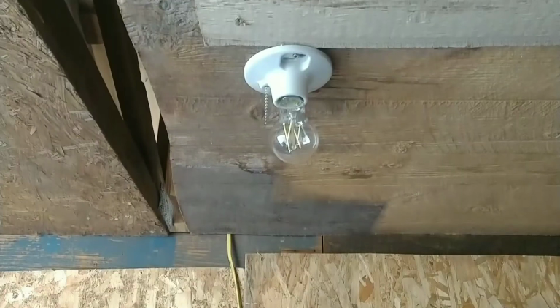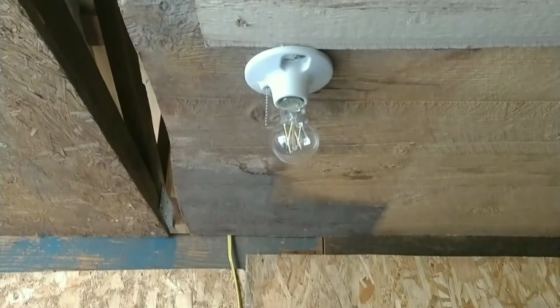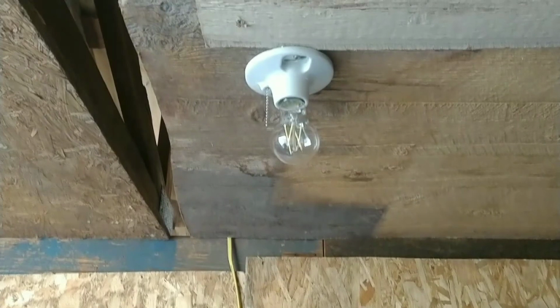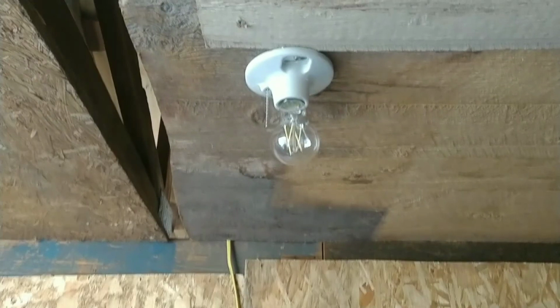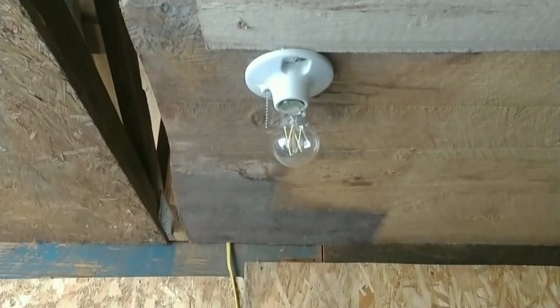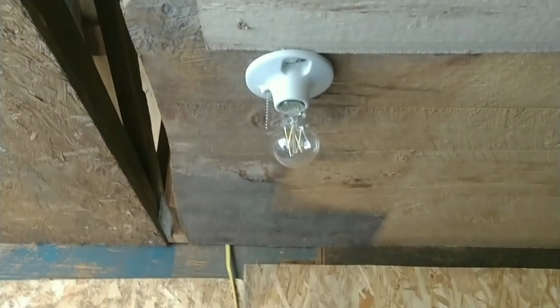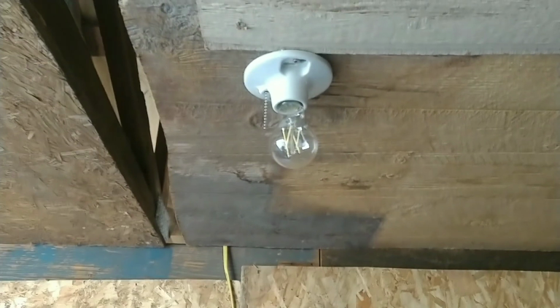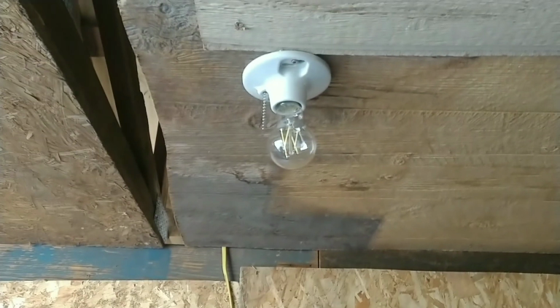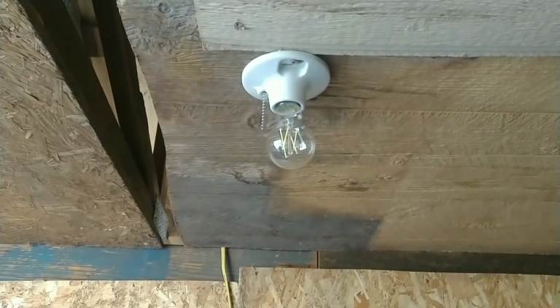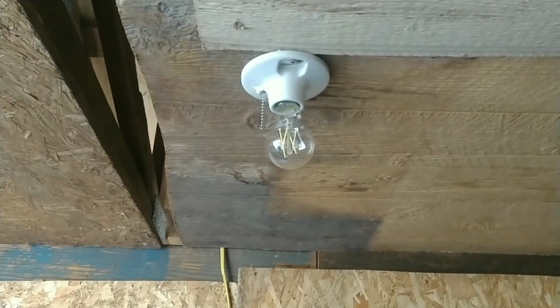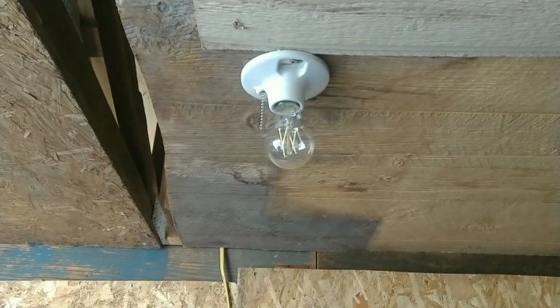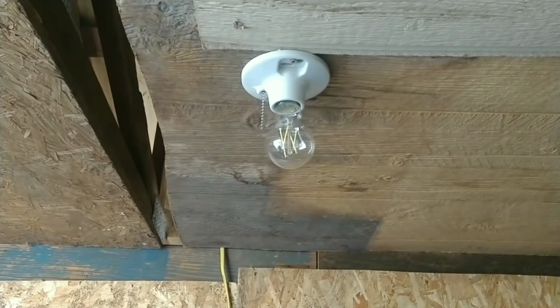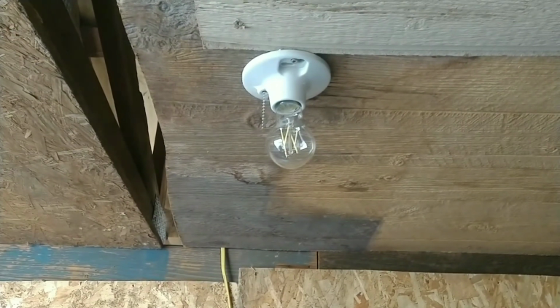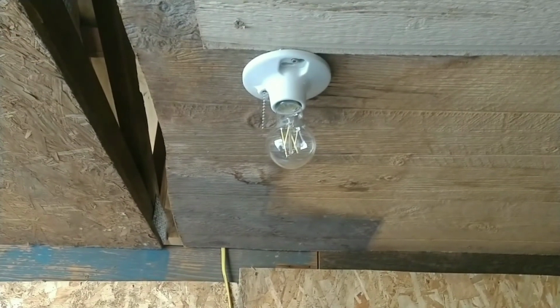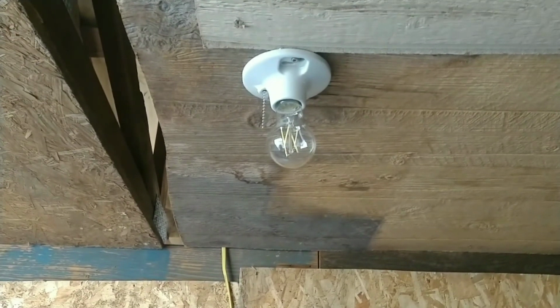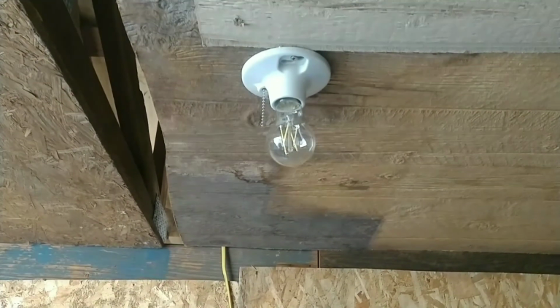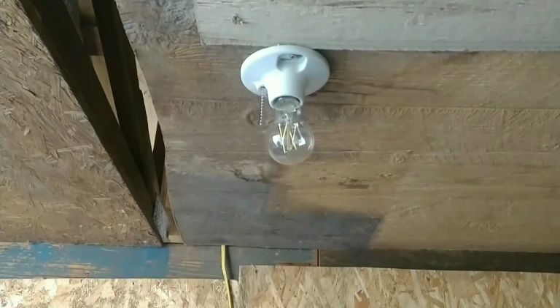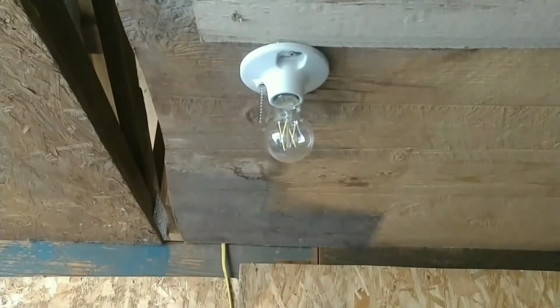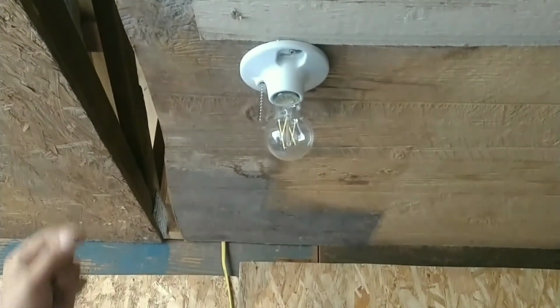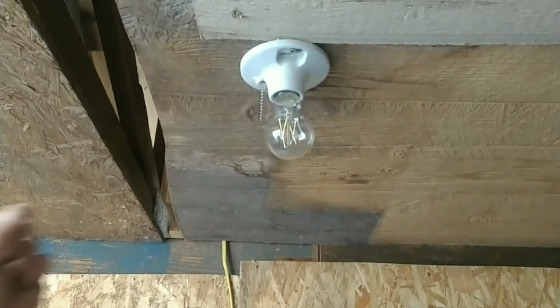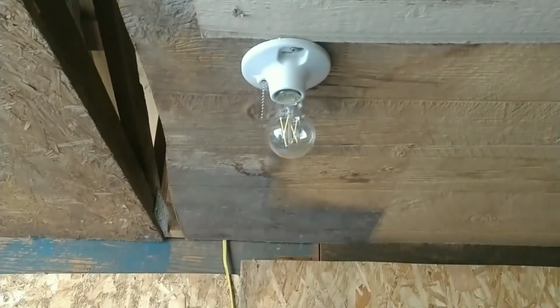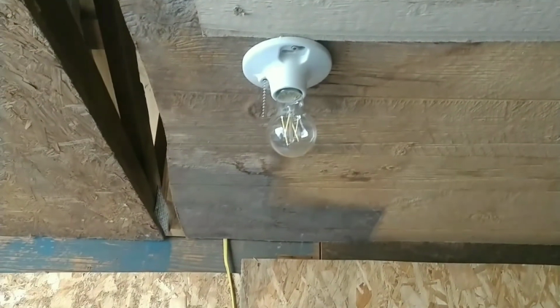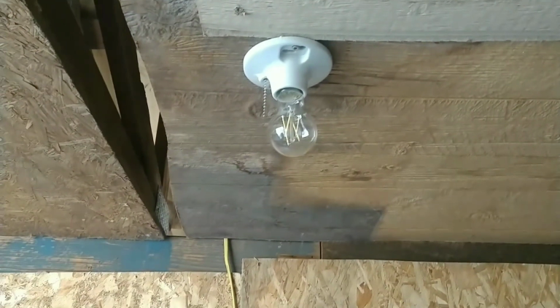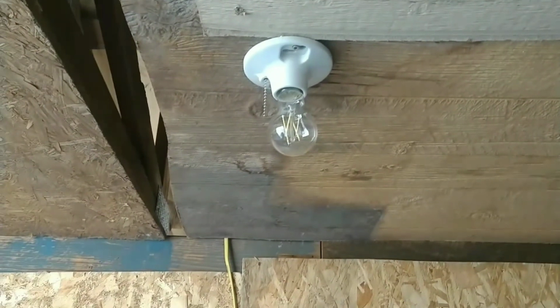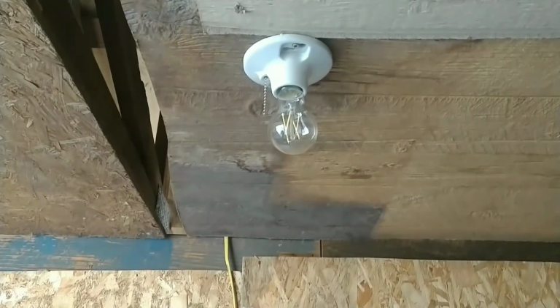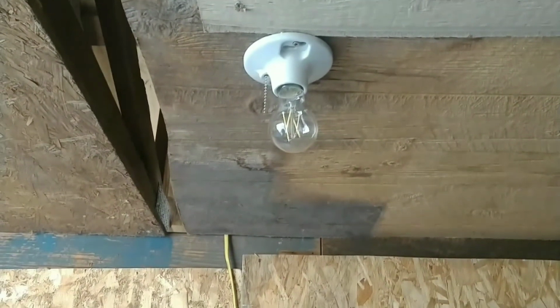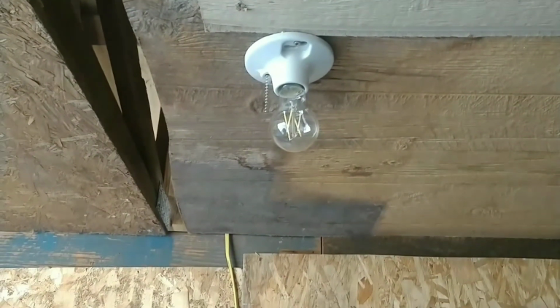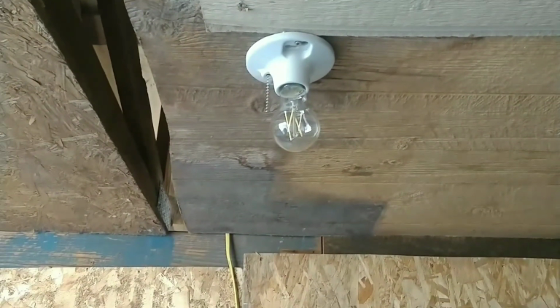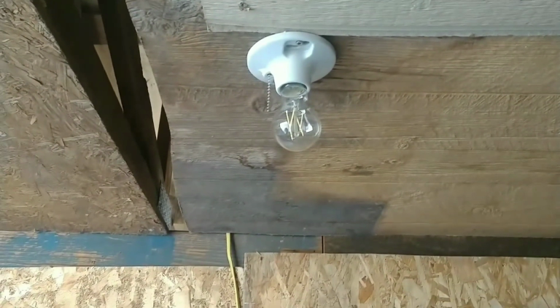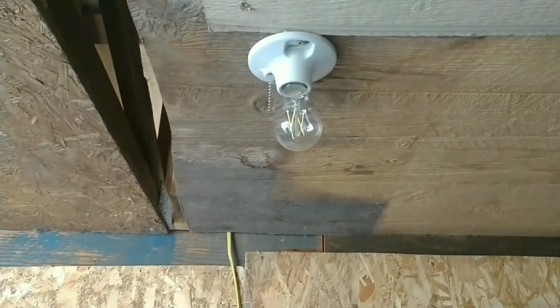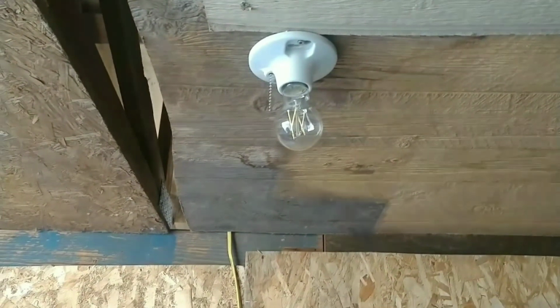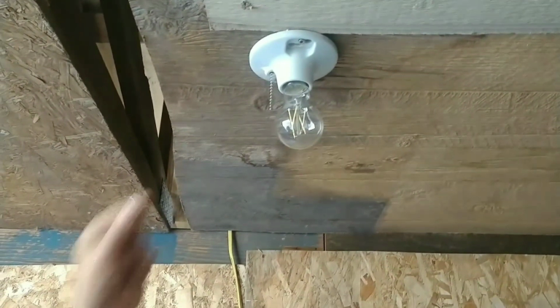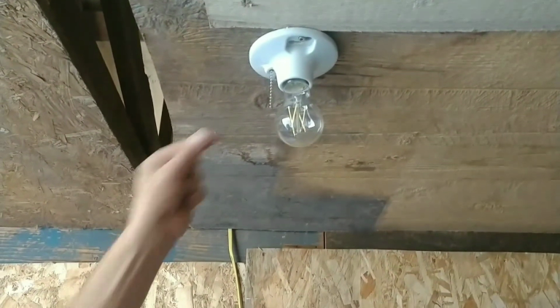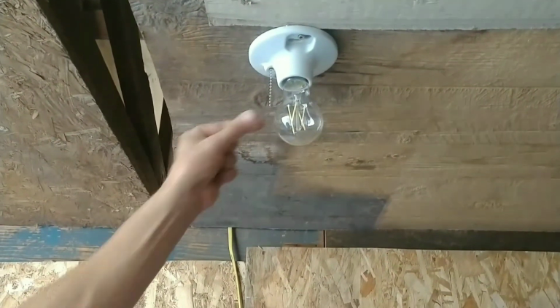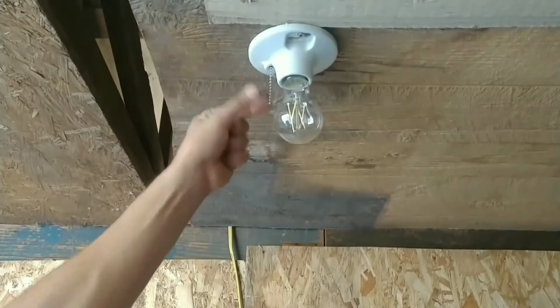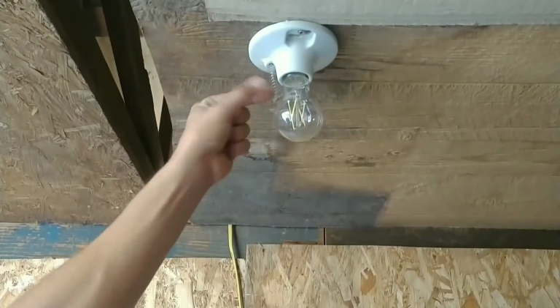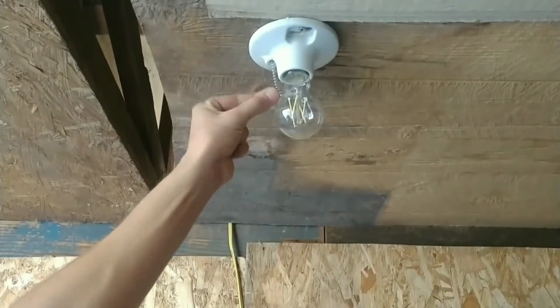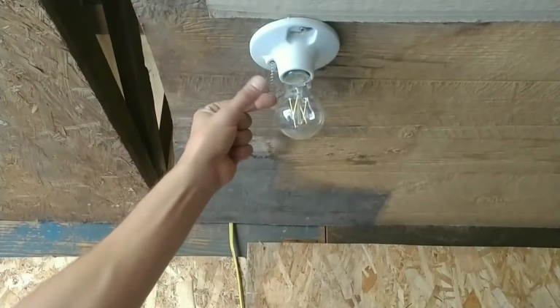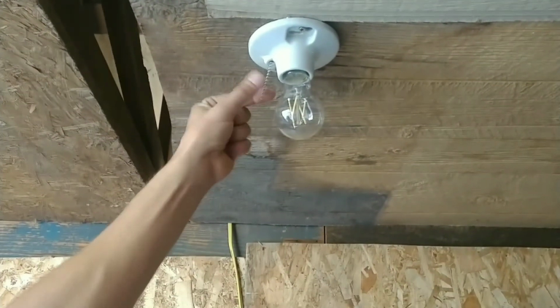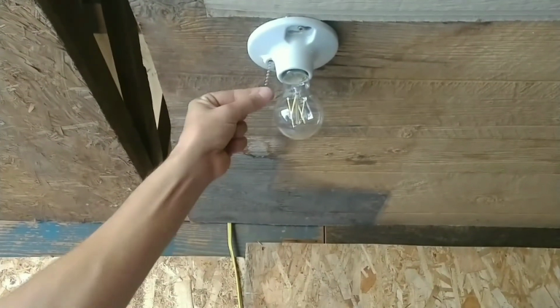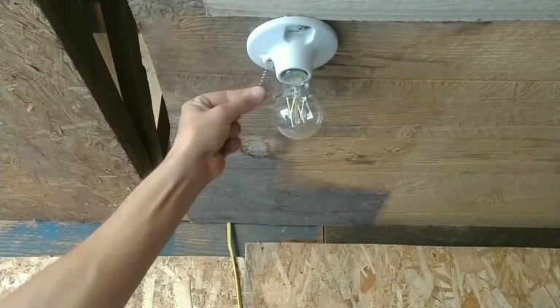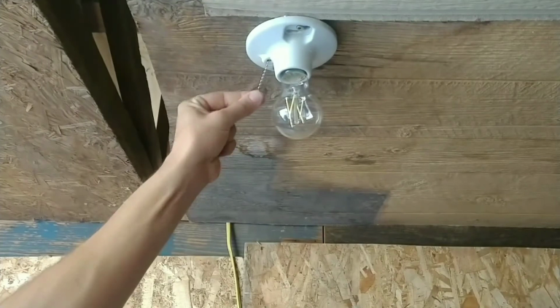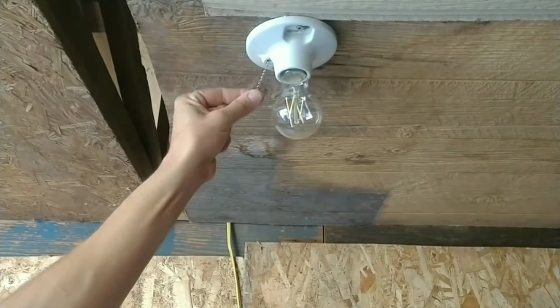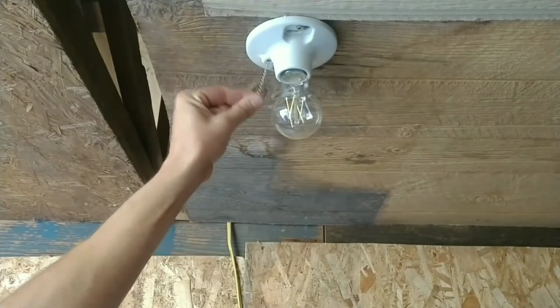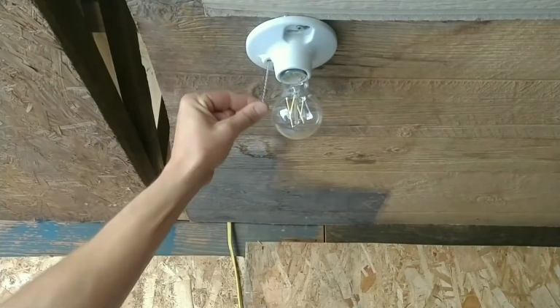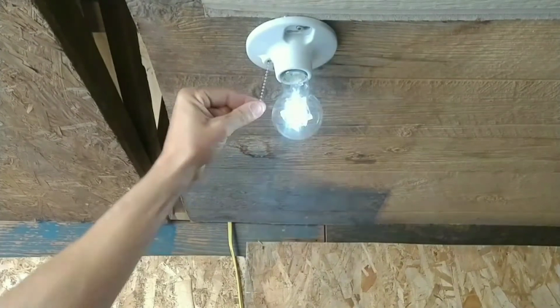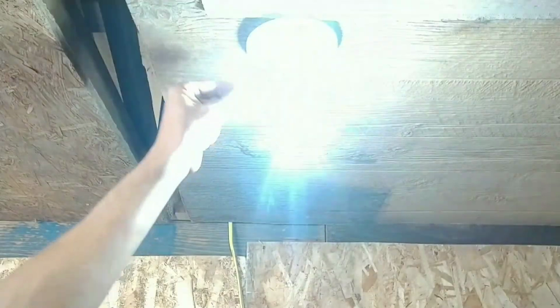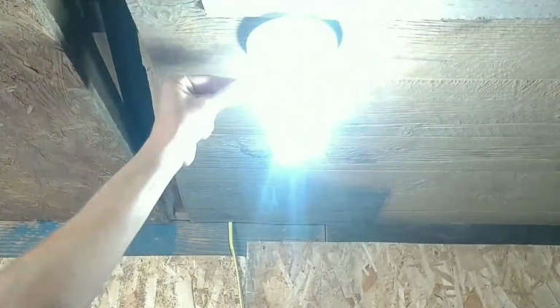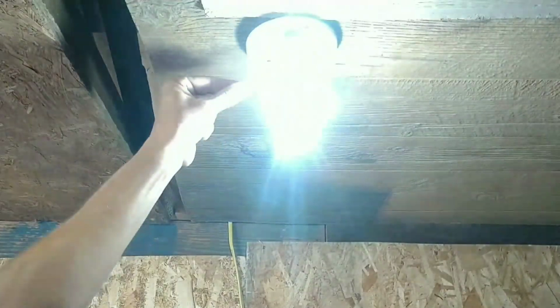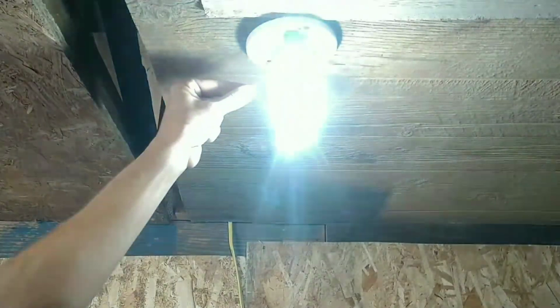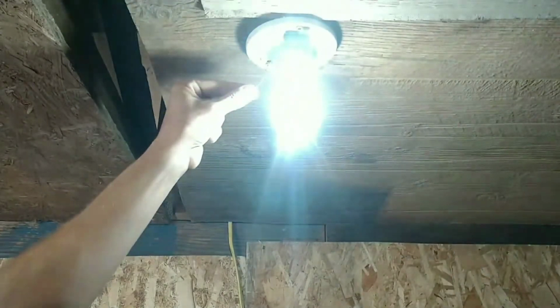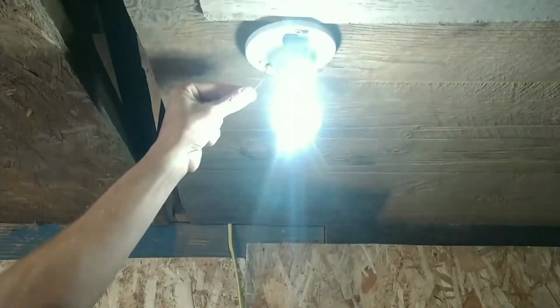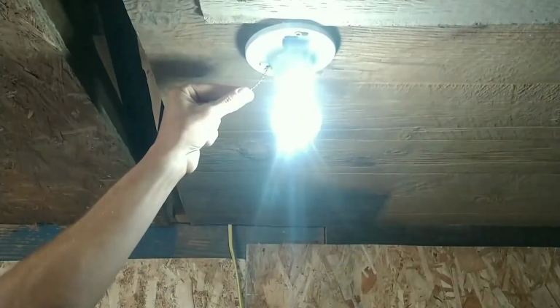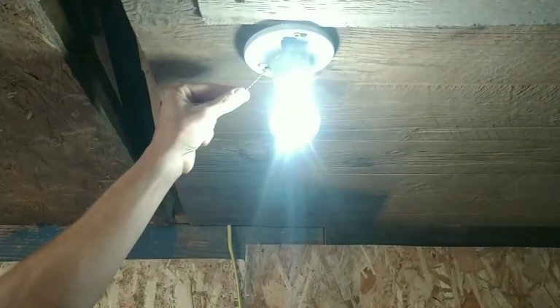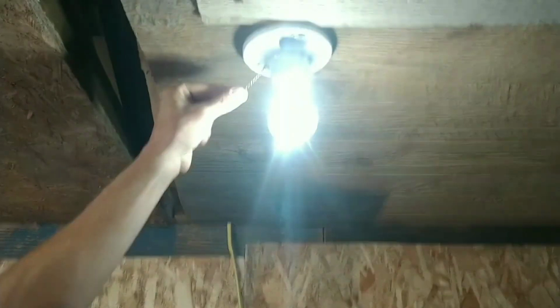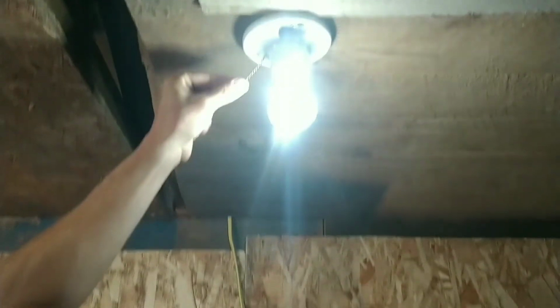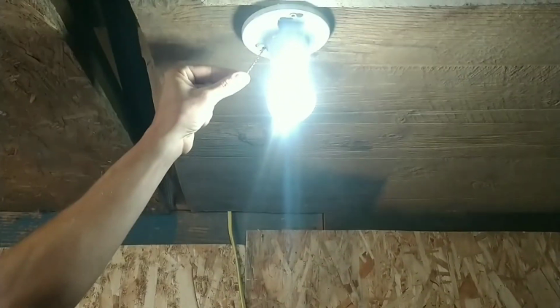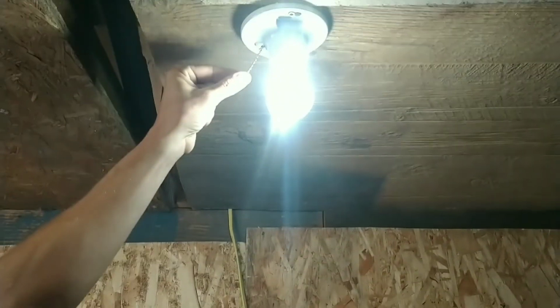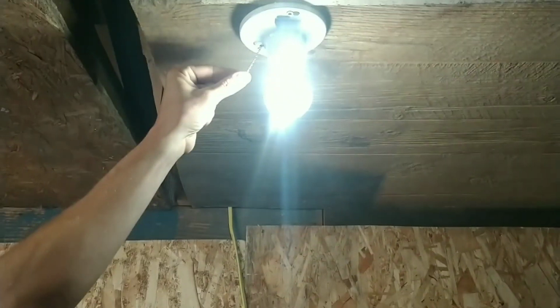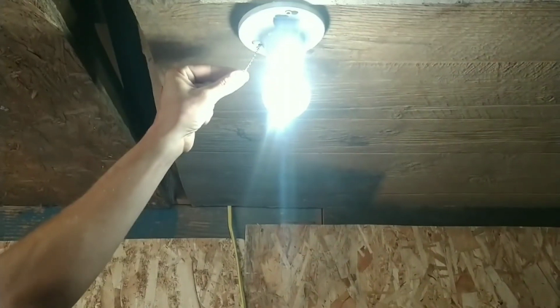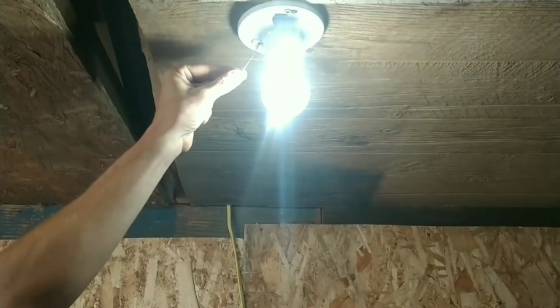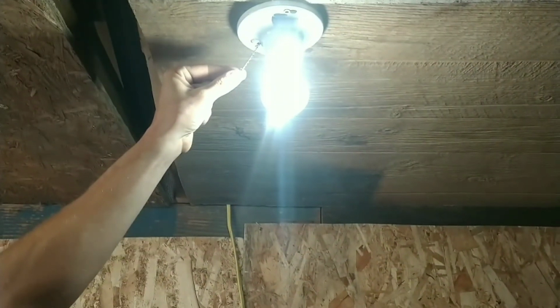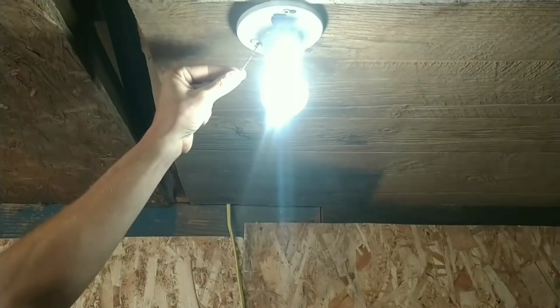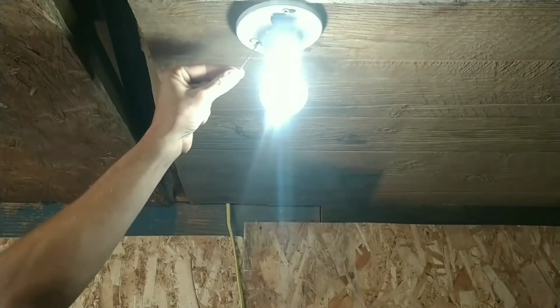Pull the chain. It's gonna blow up. We have light!